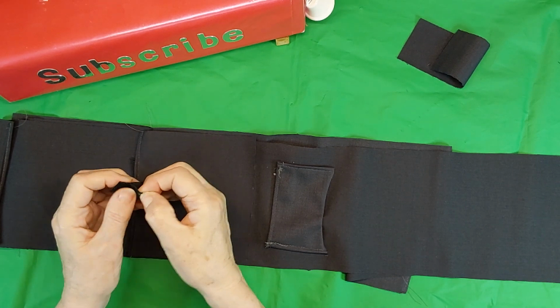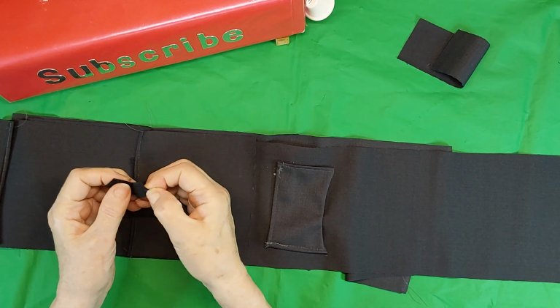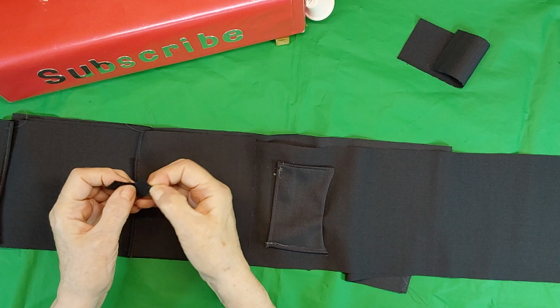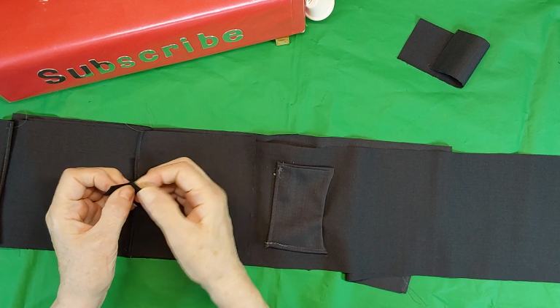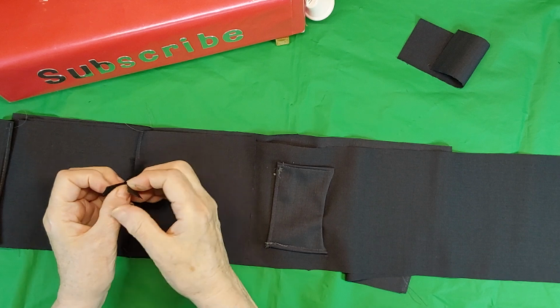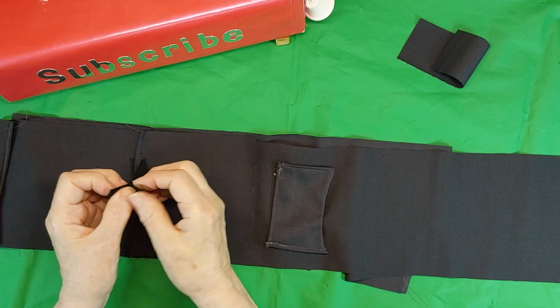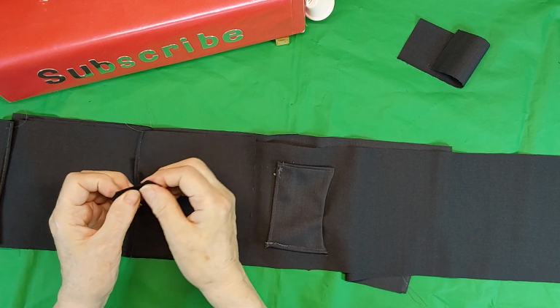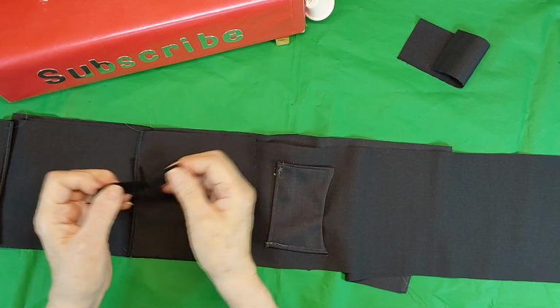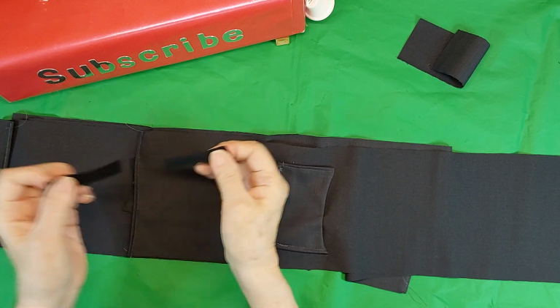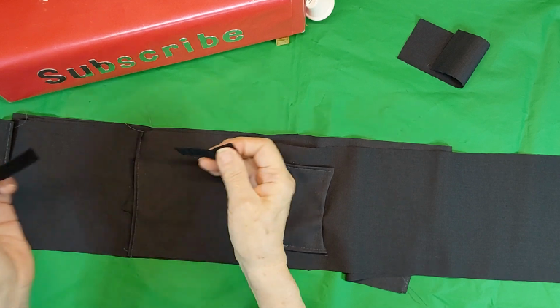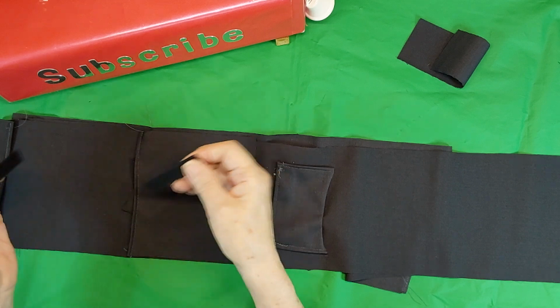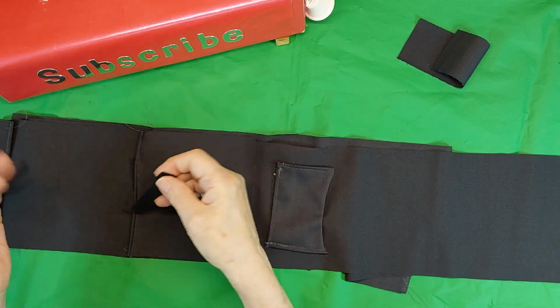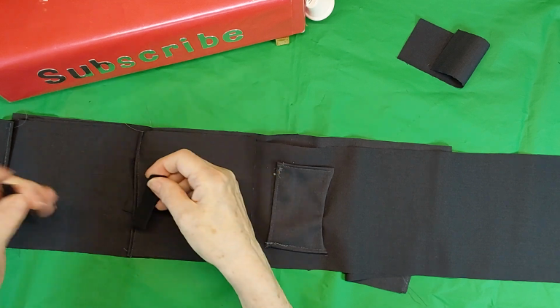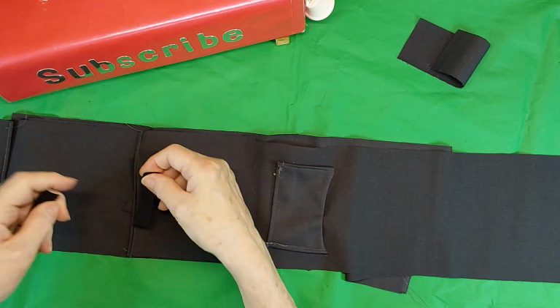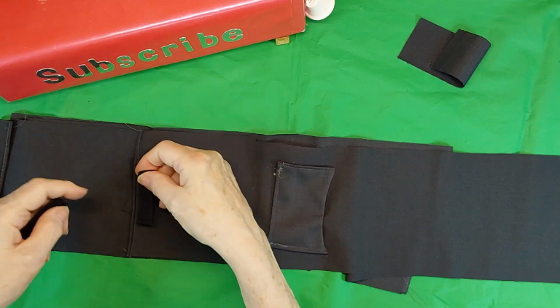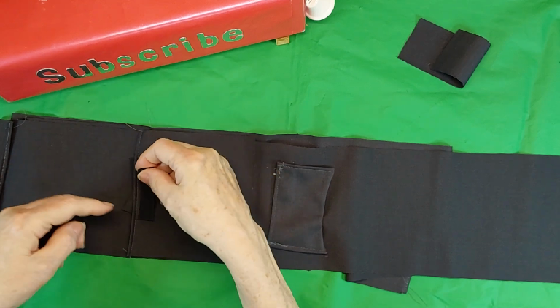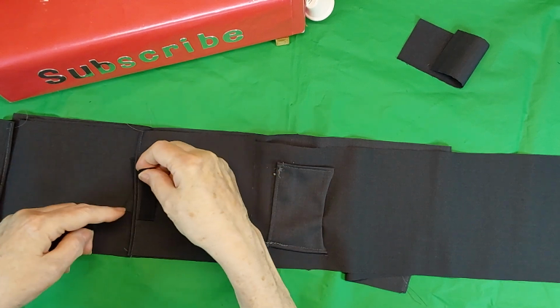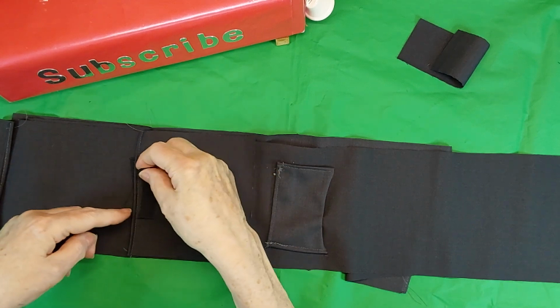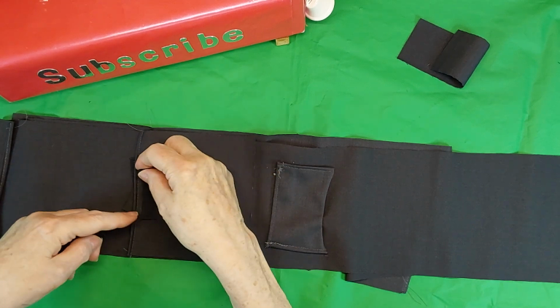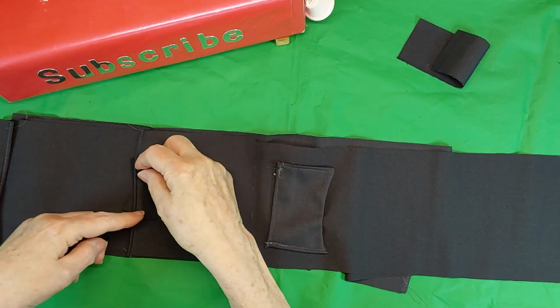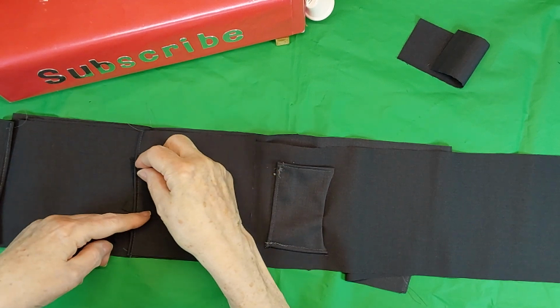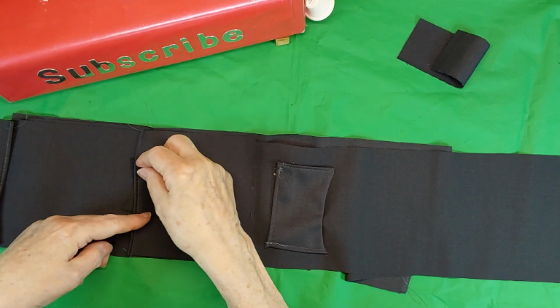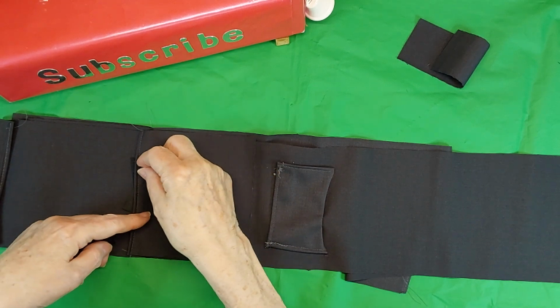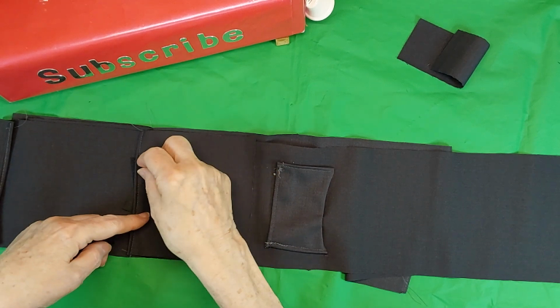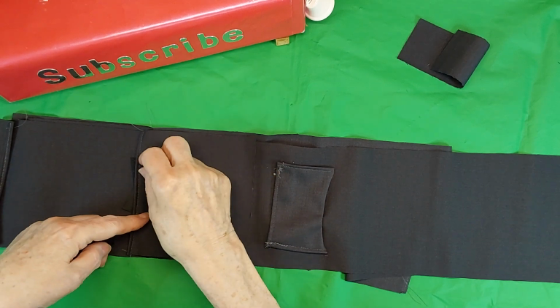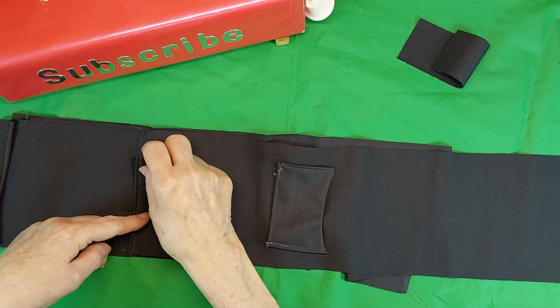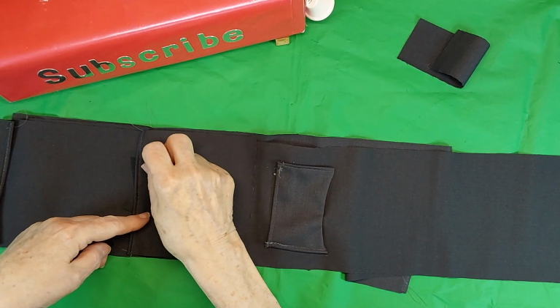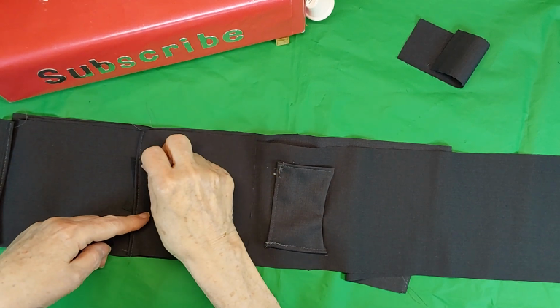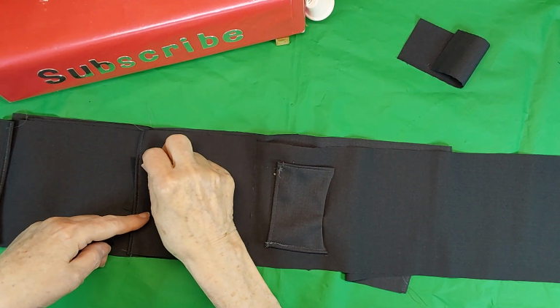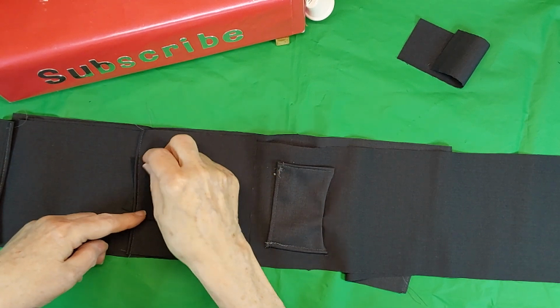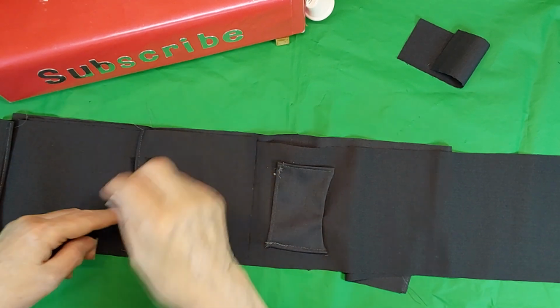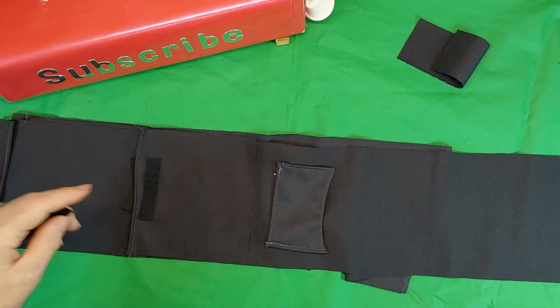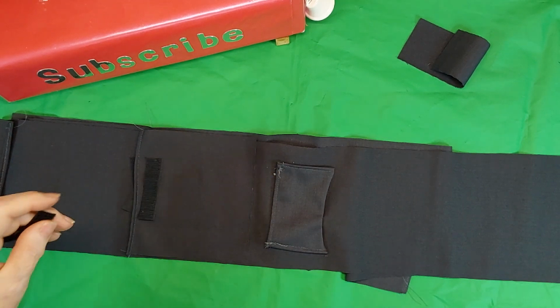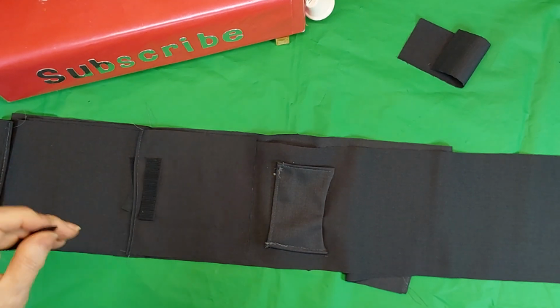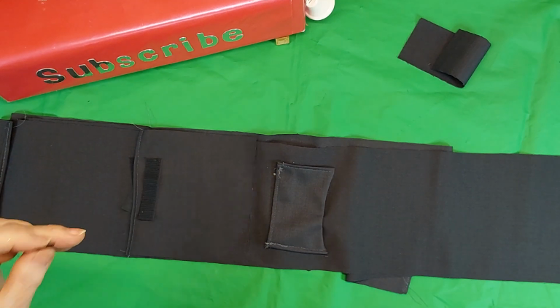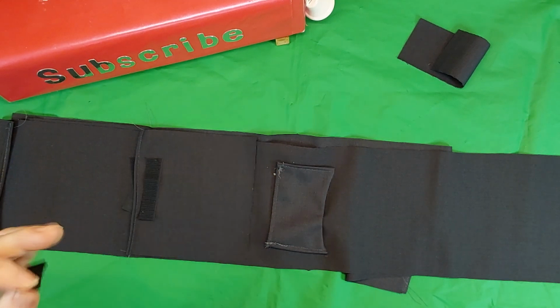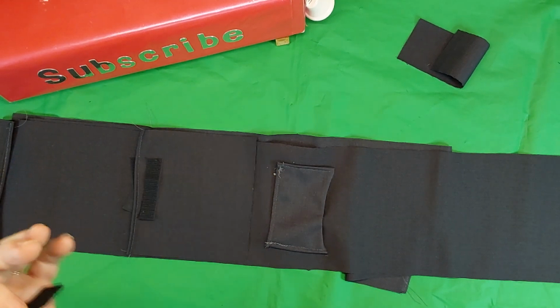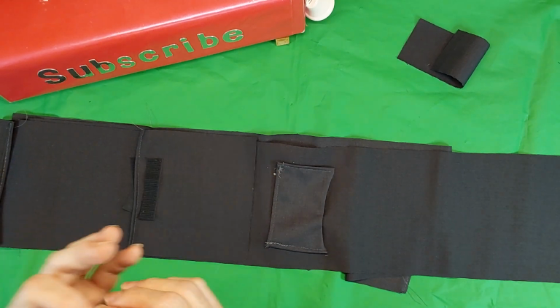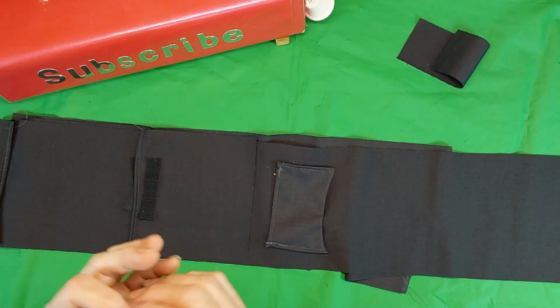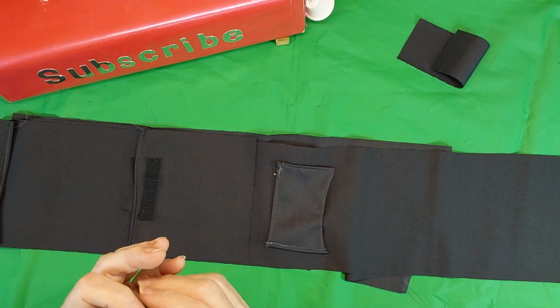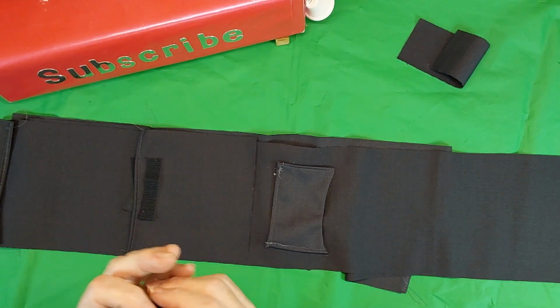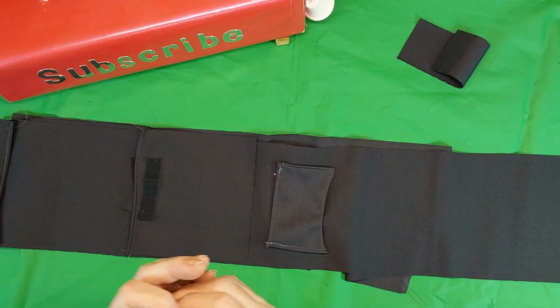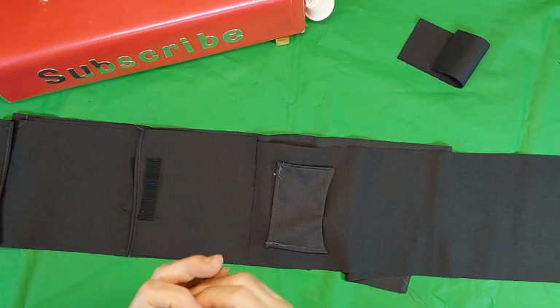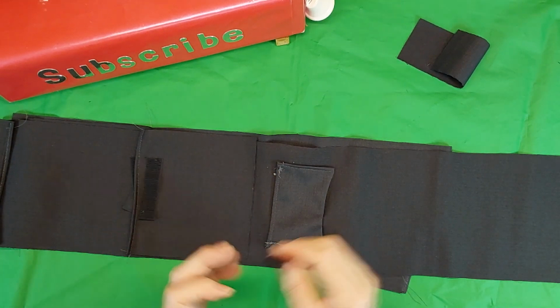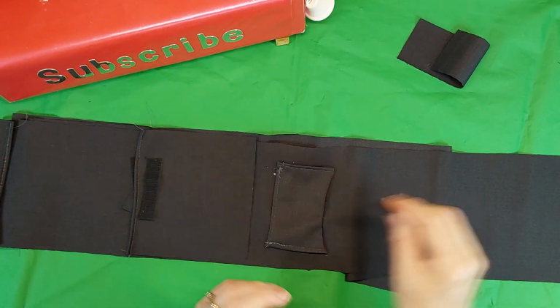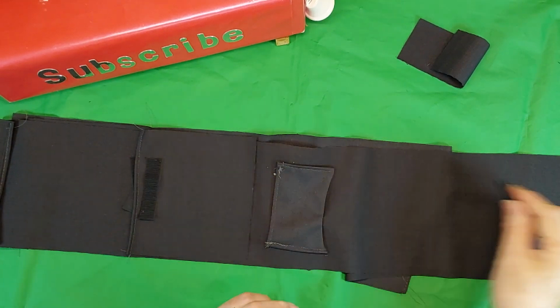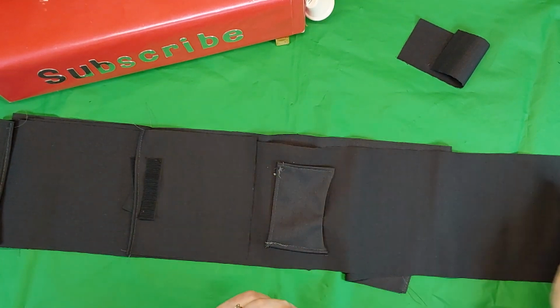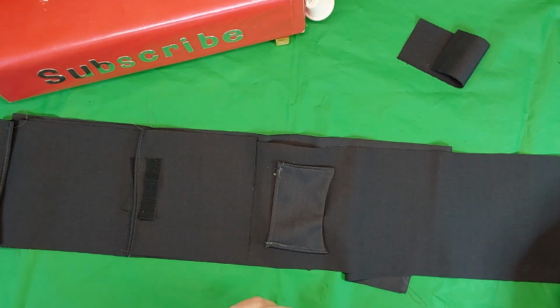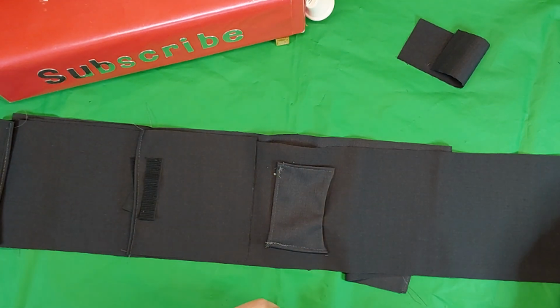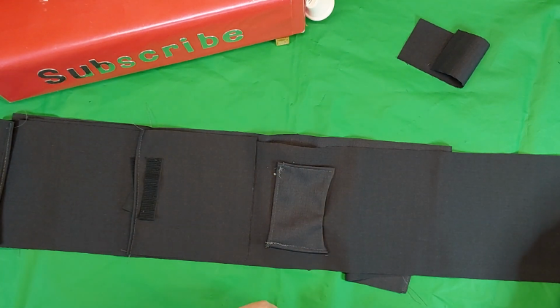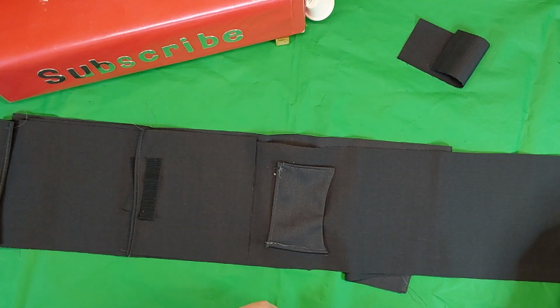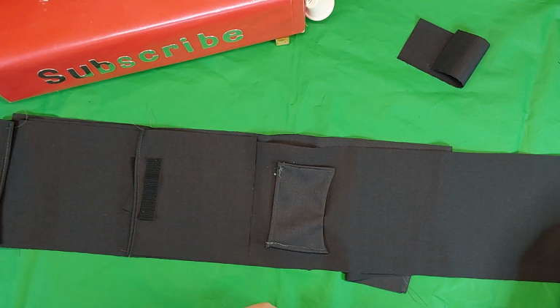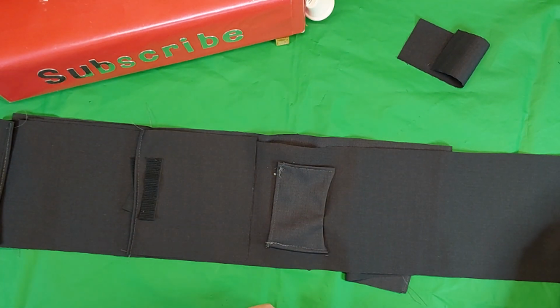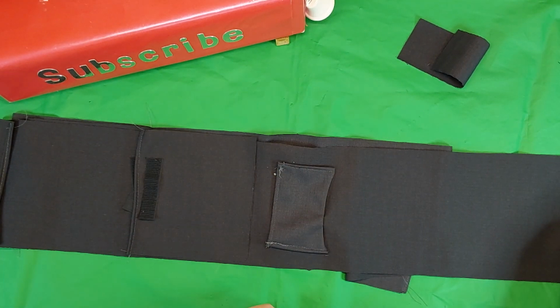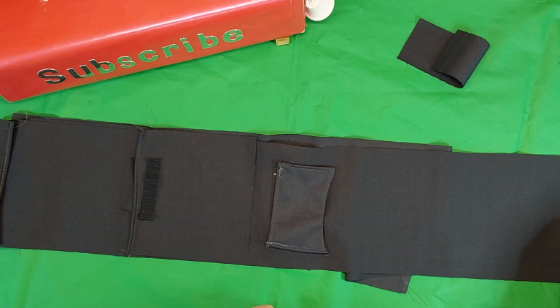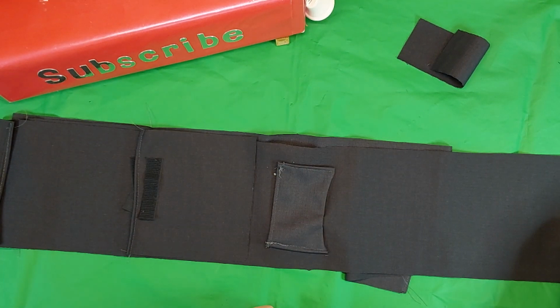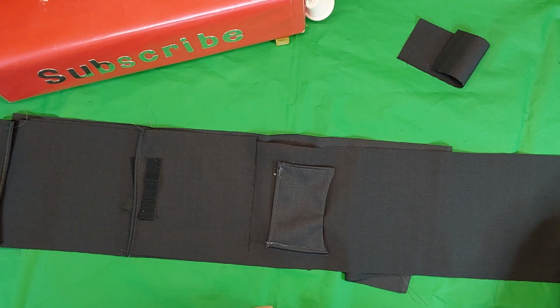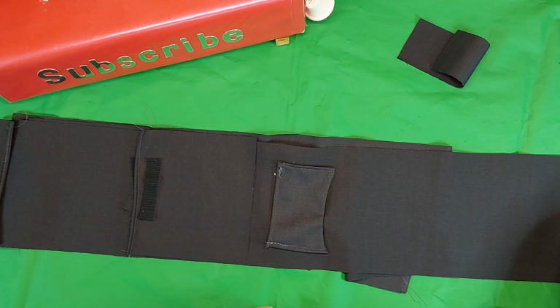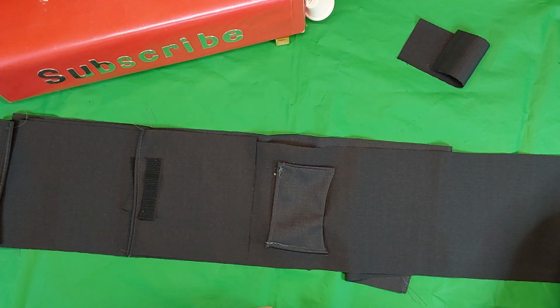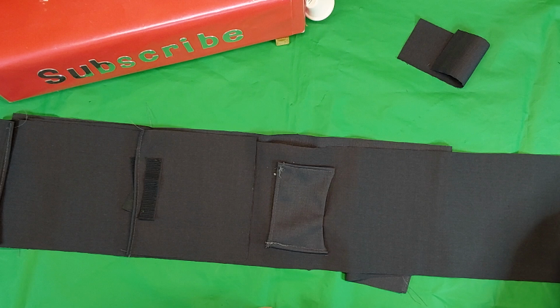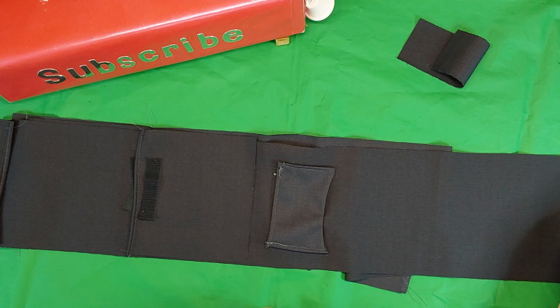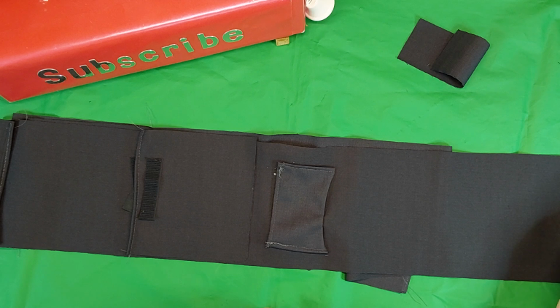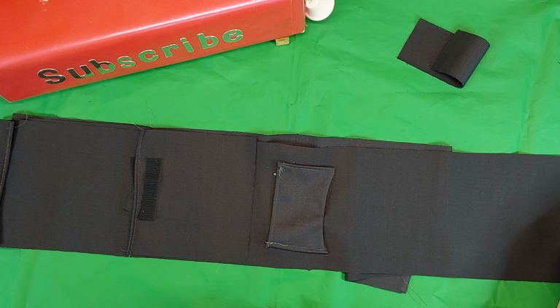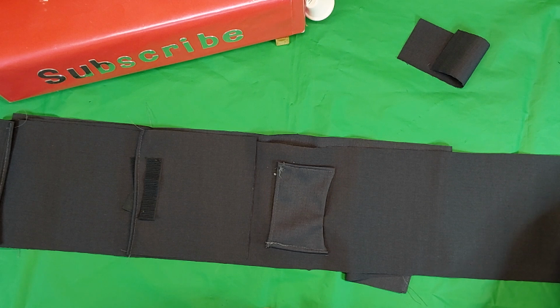I put one section here, and the other down here.